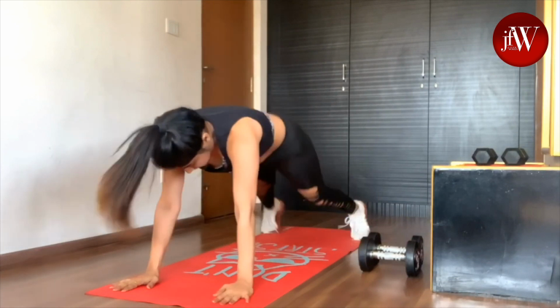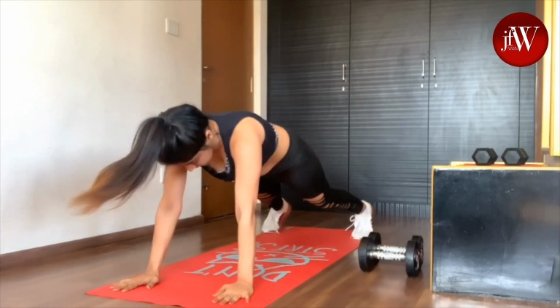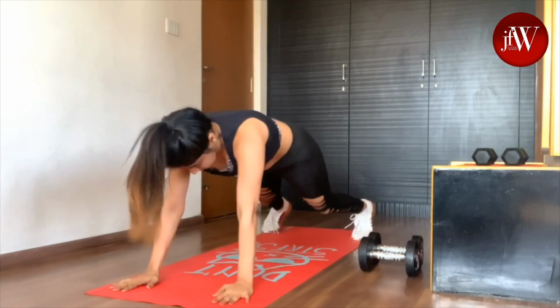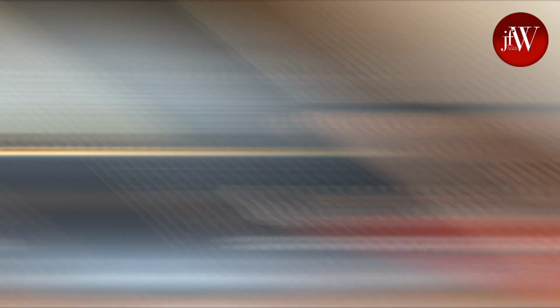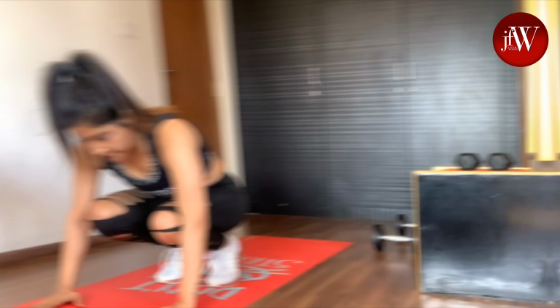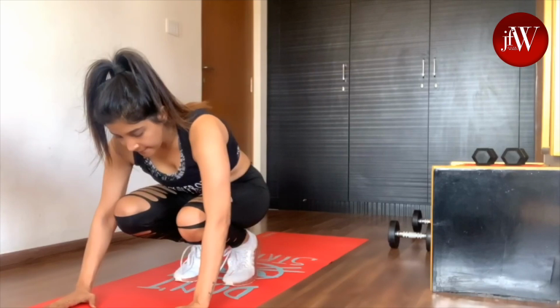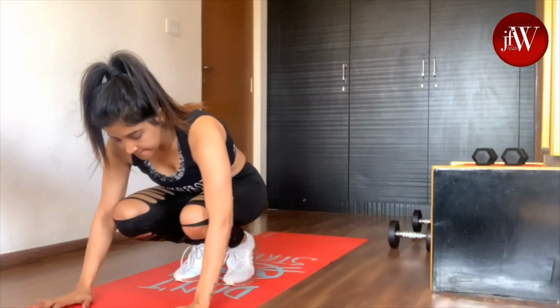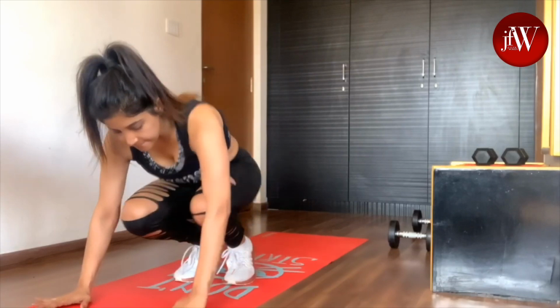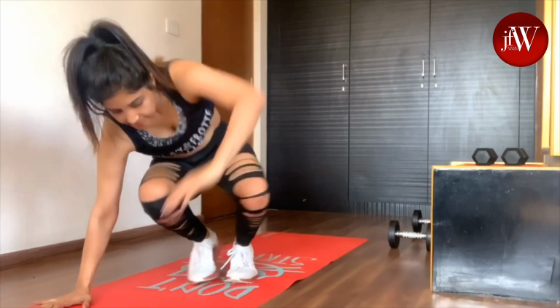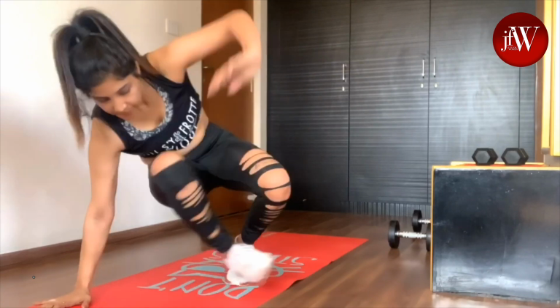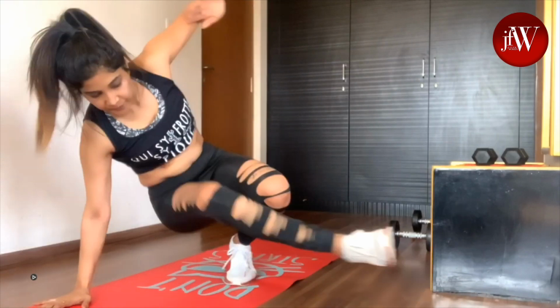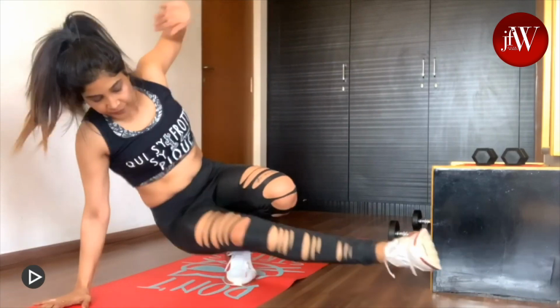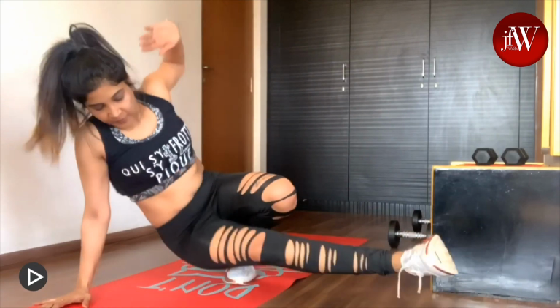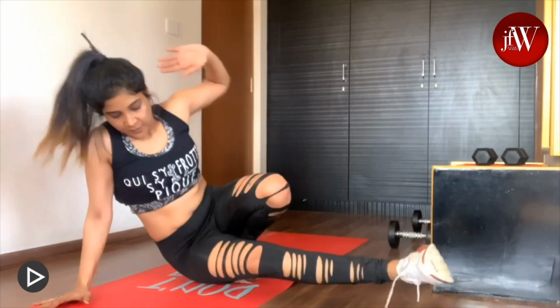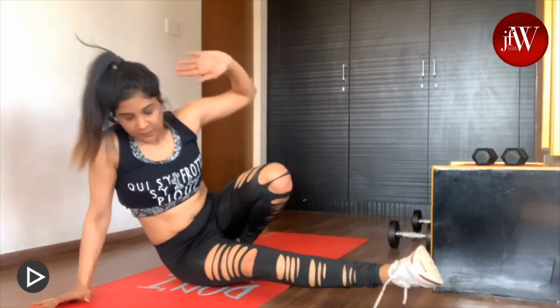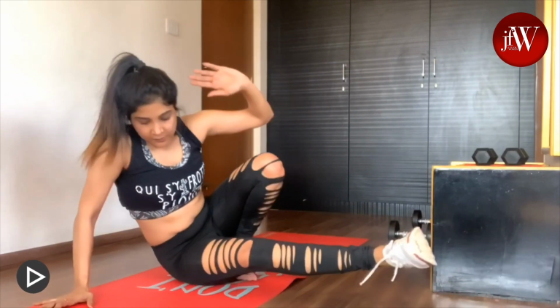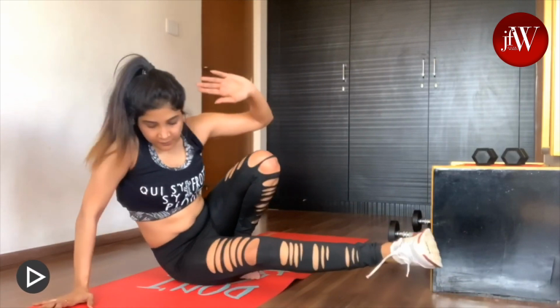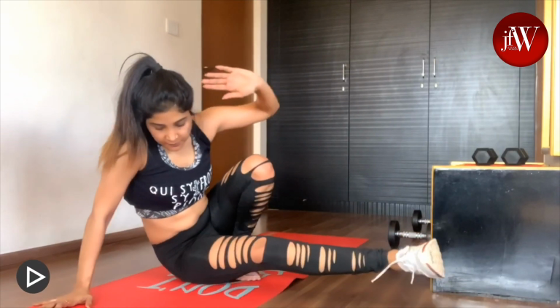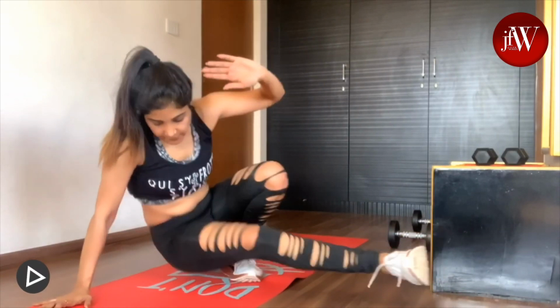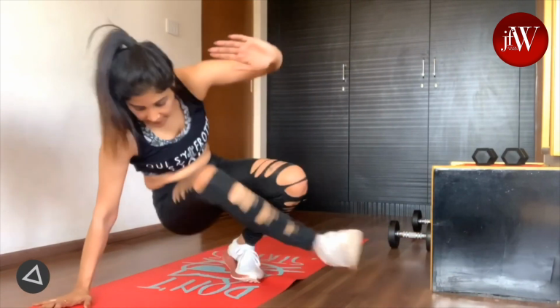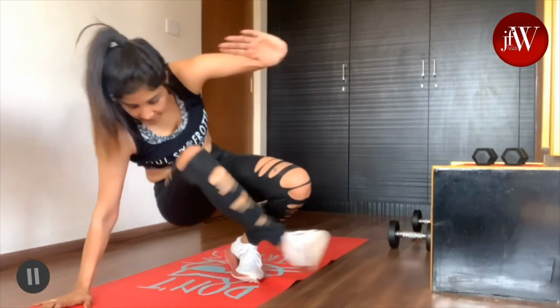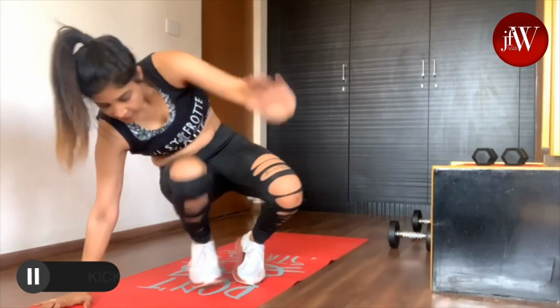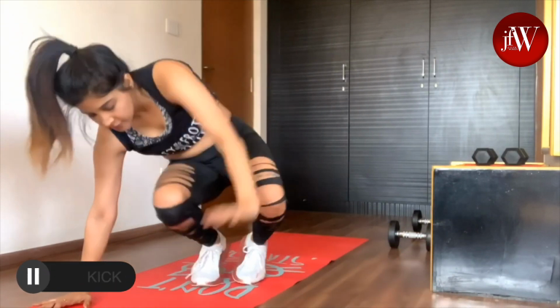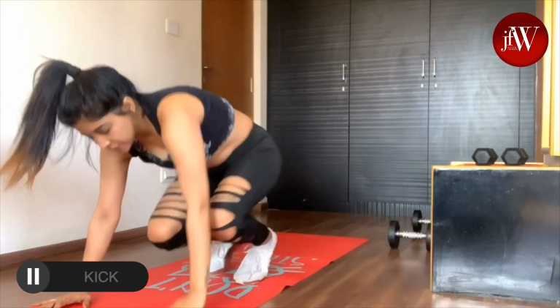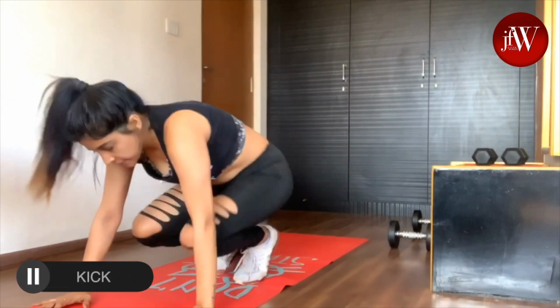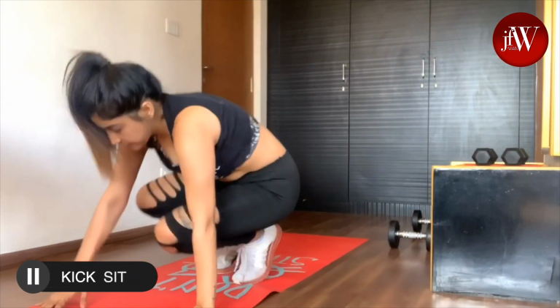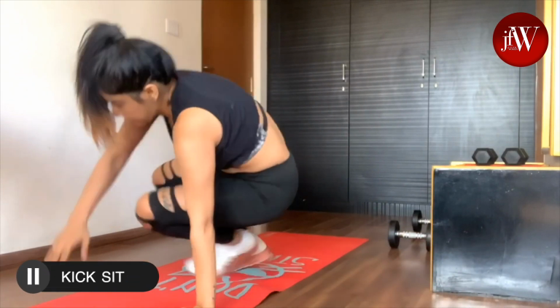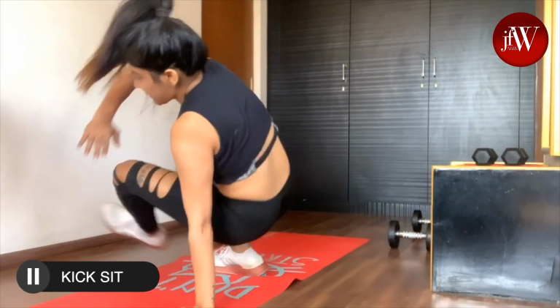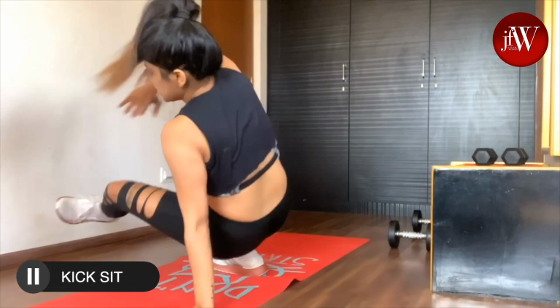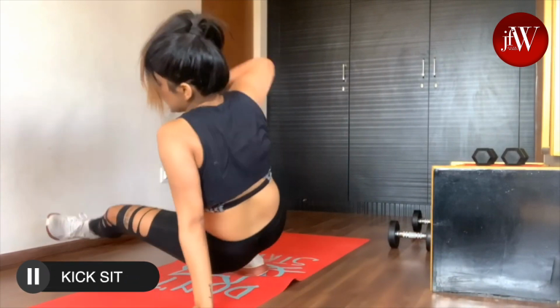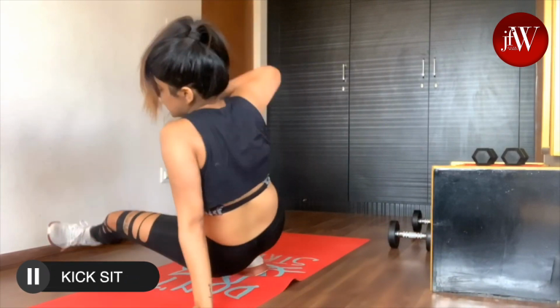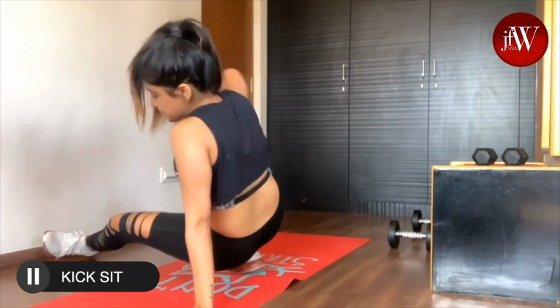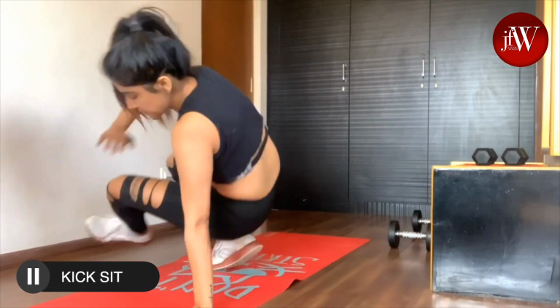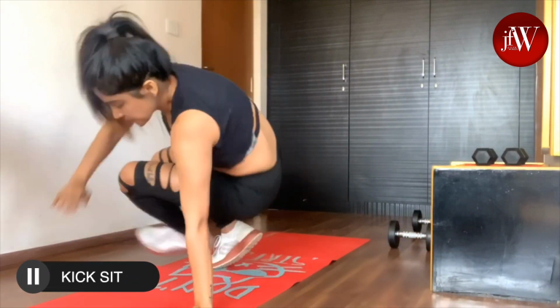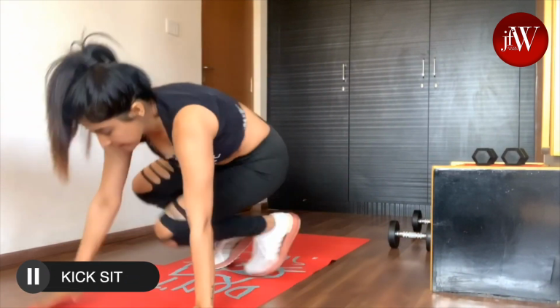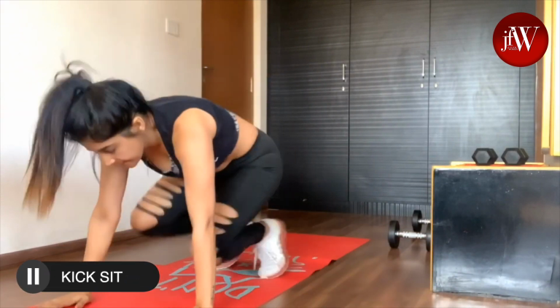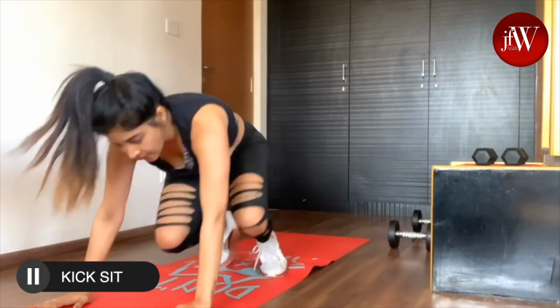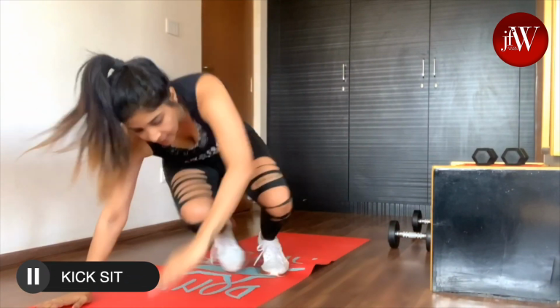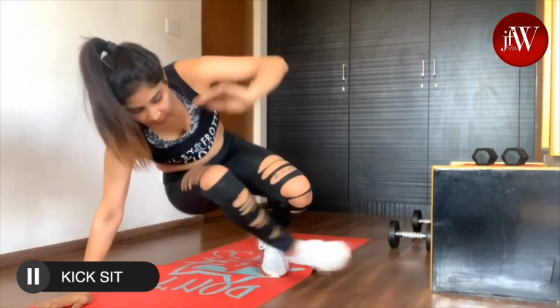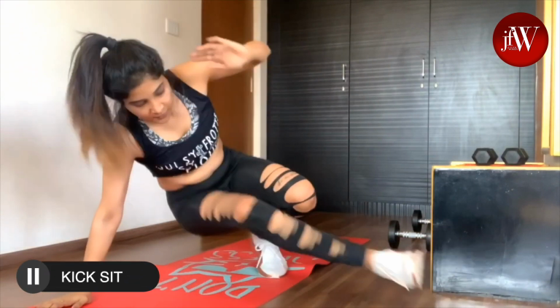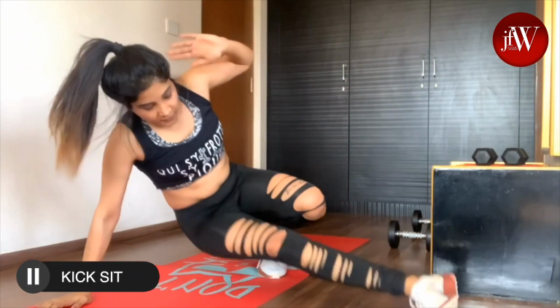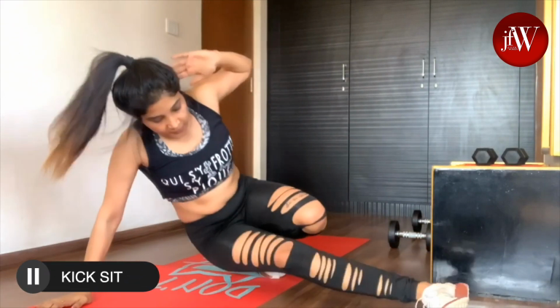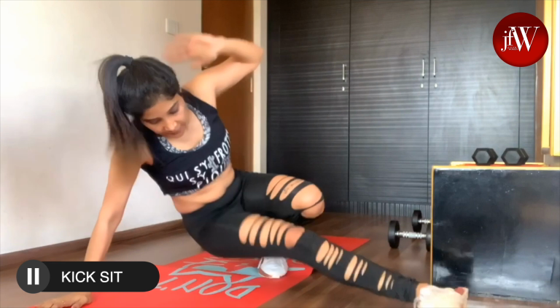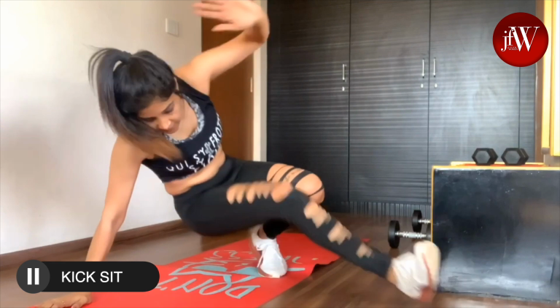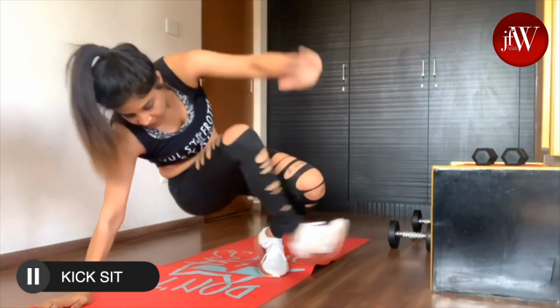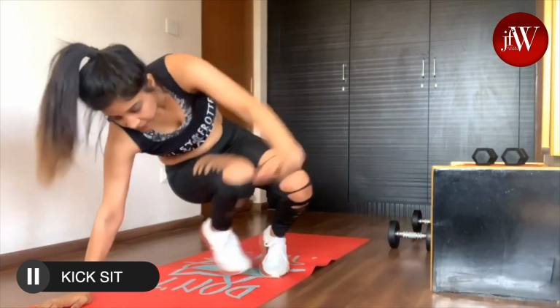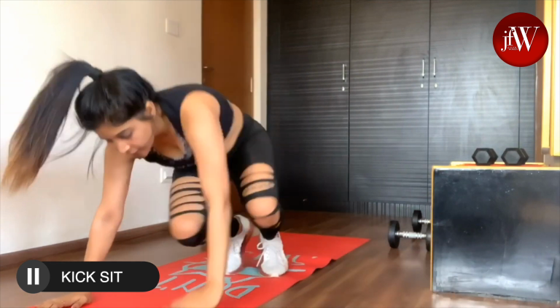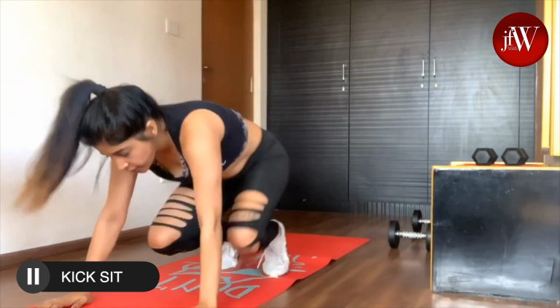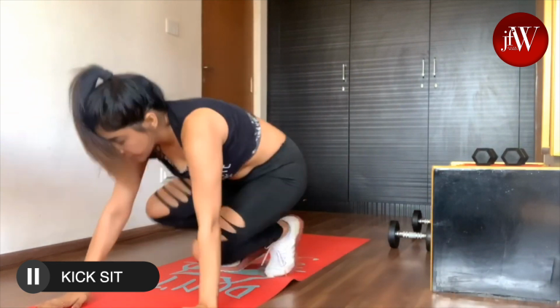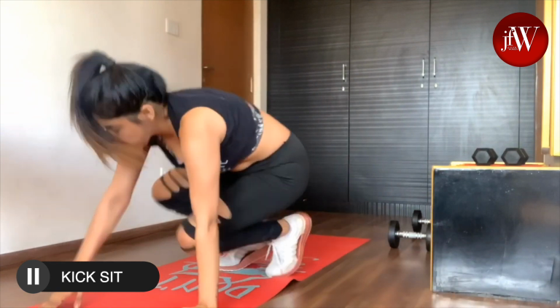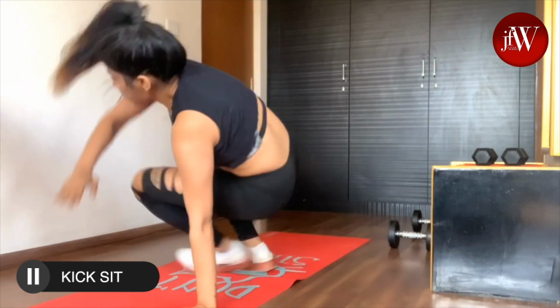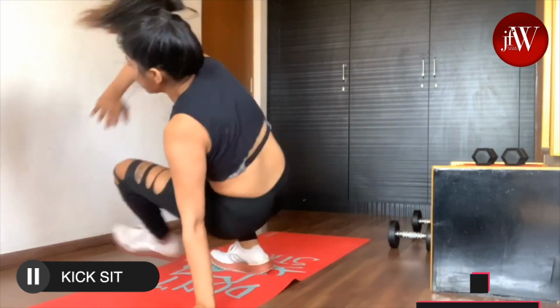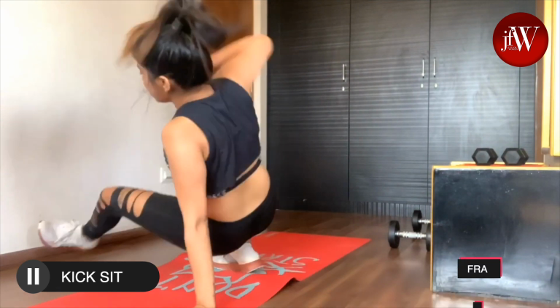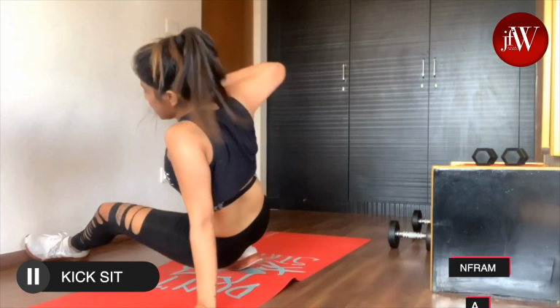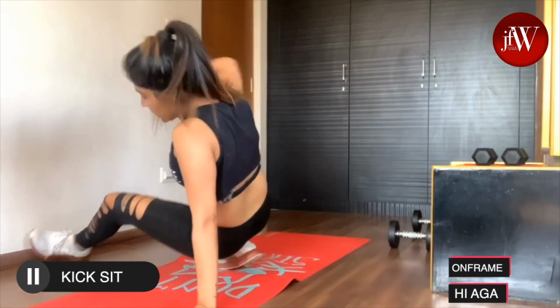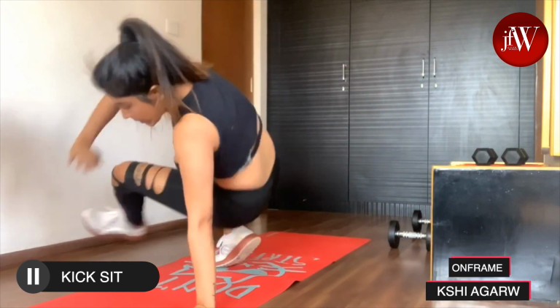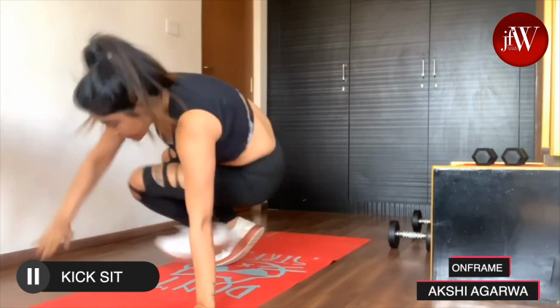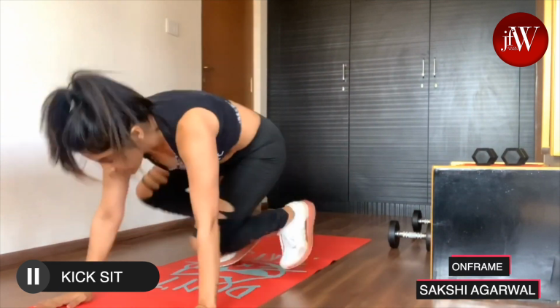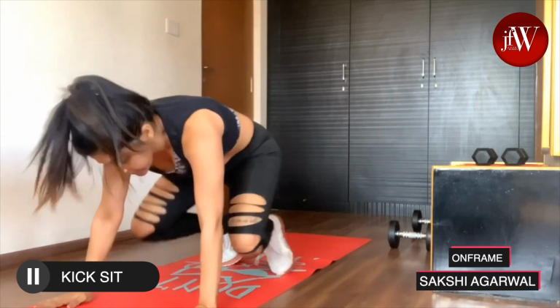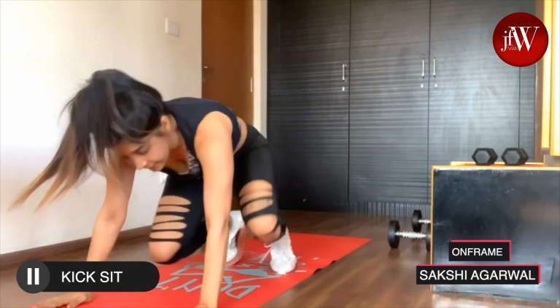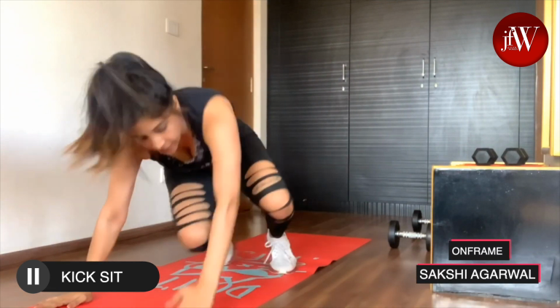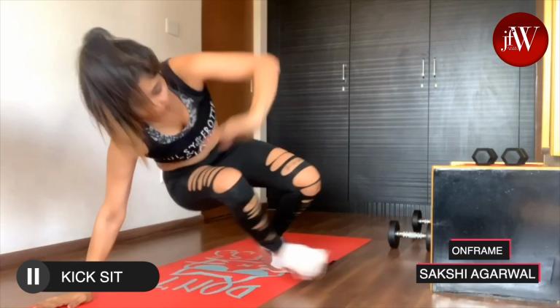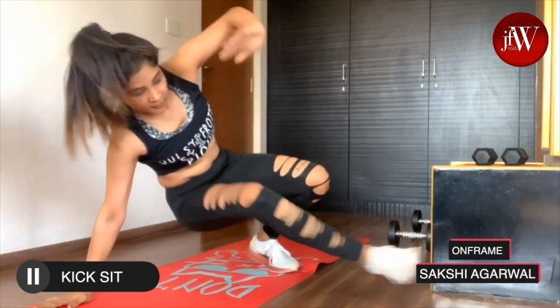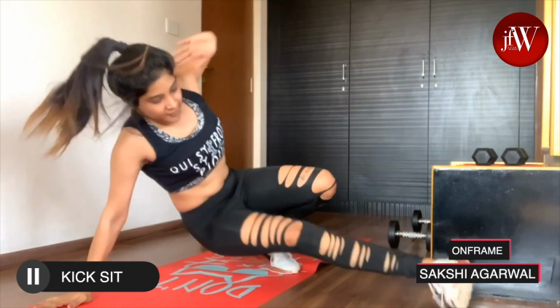The next workout is the beginner's kick set. This is mostly for increasing the mobility of your body.